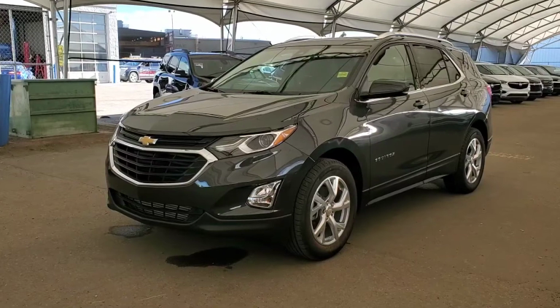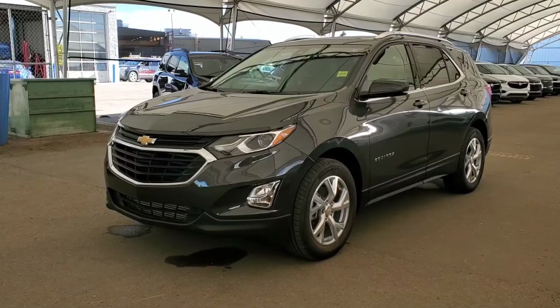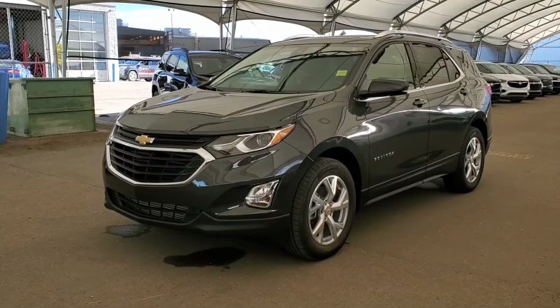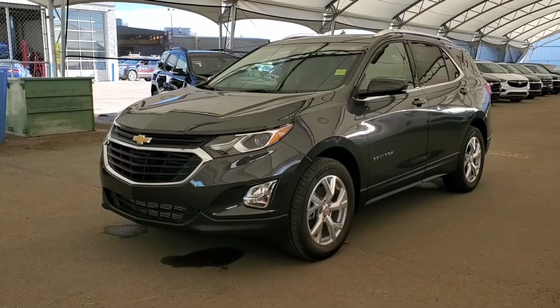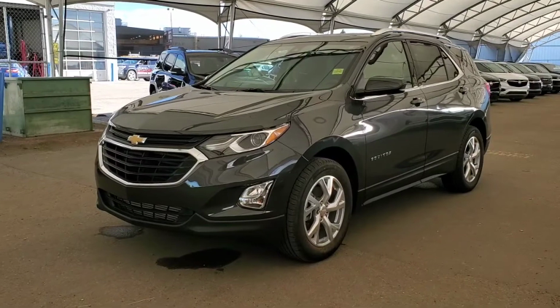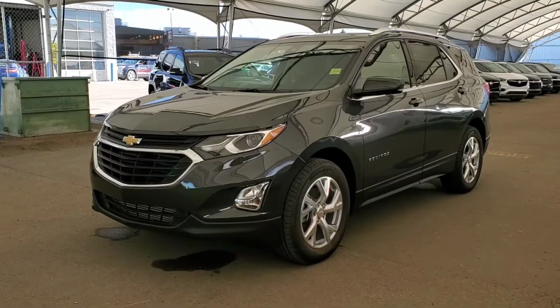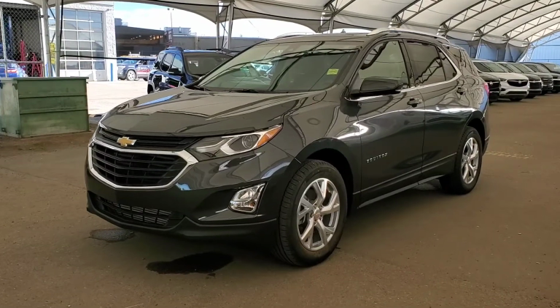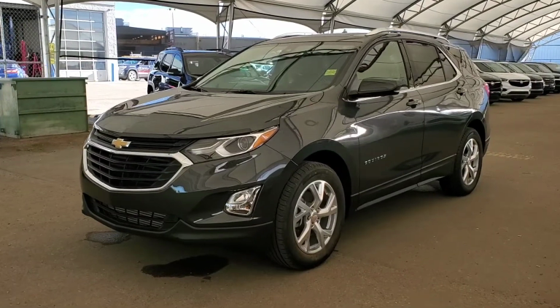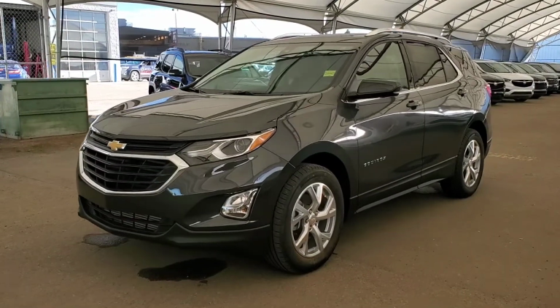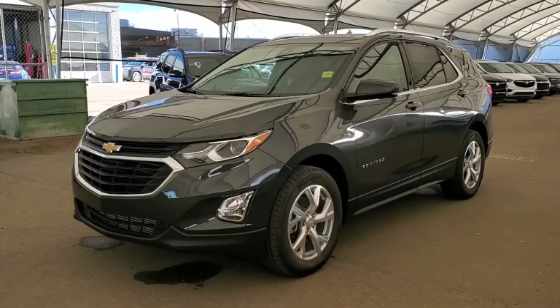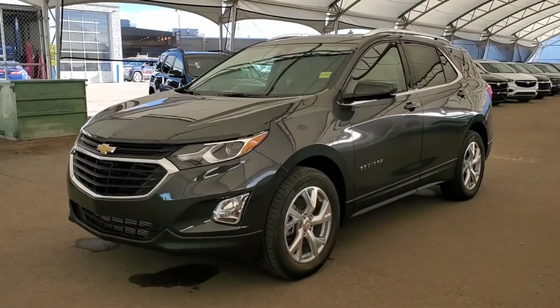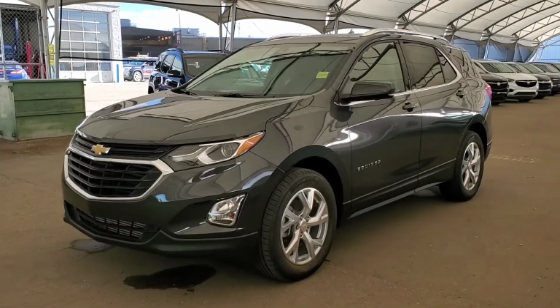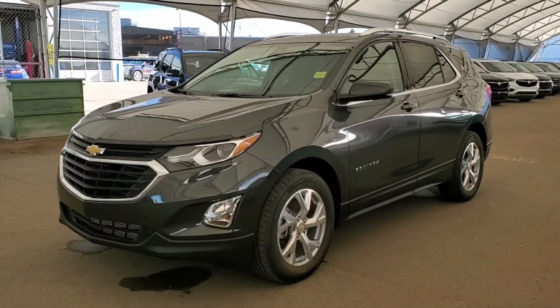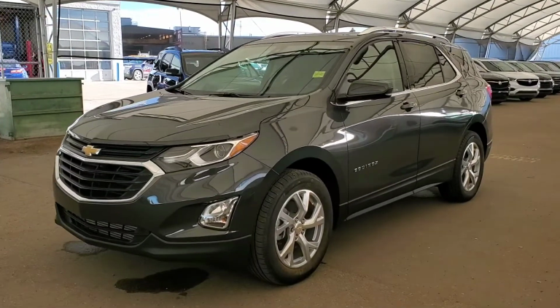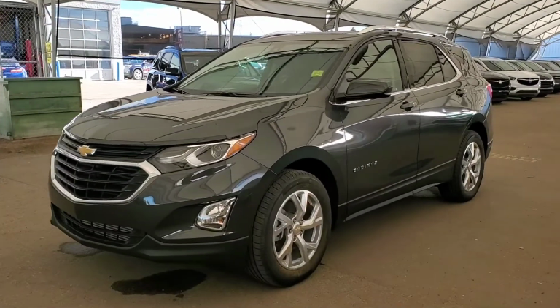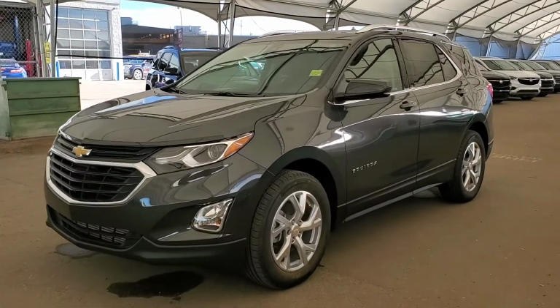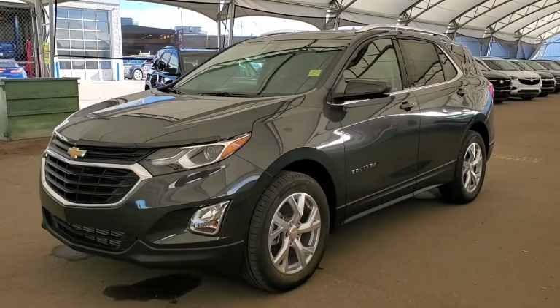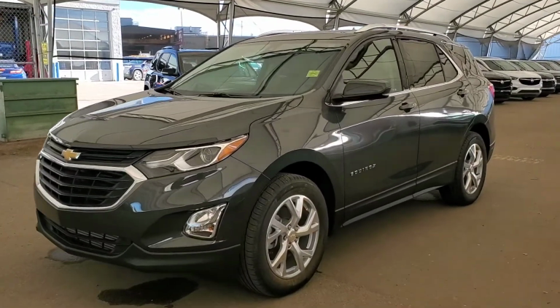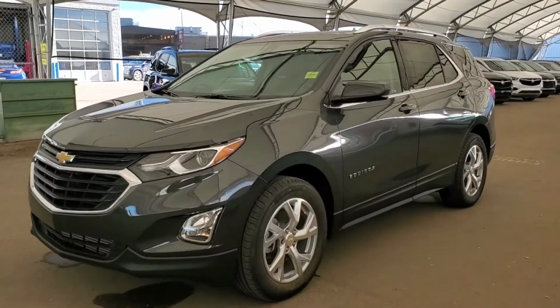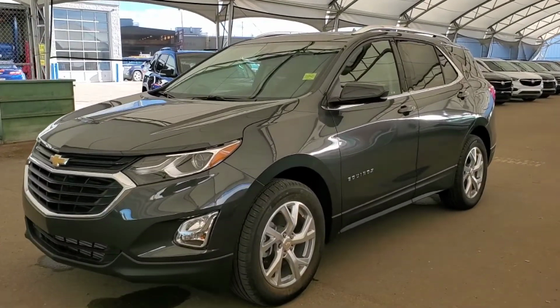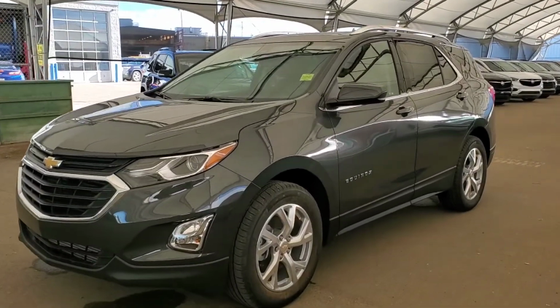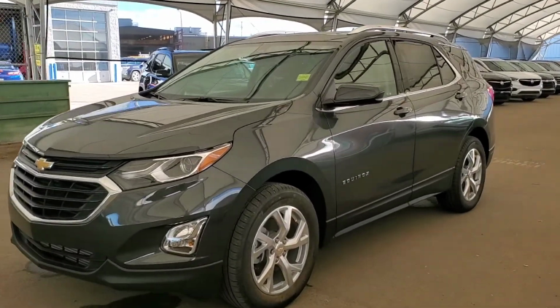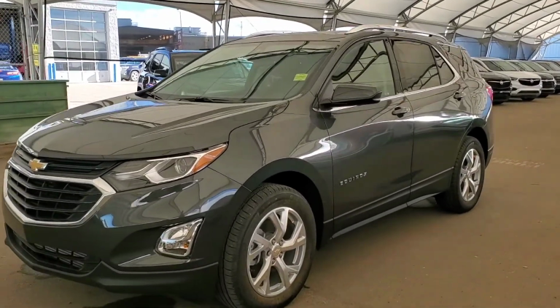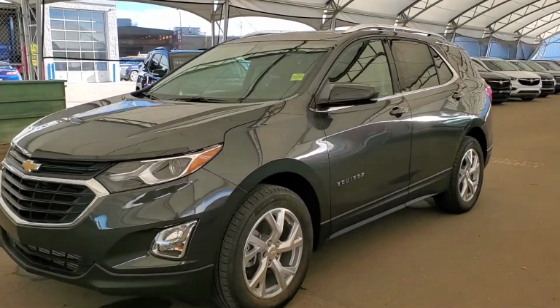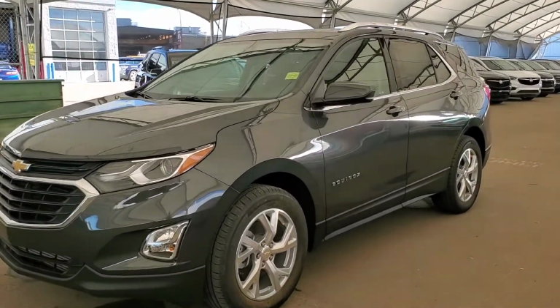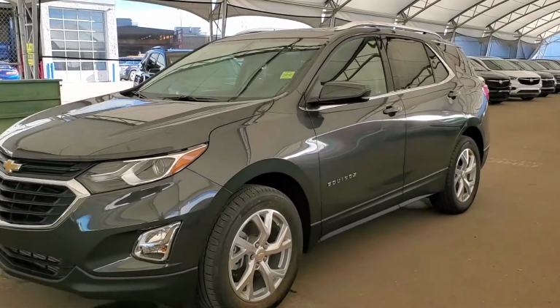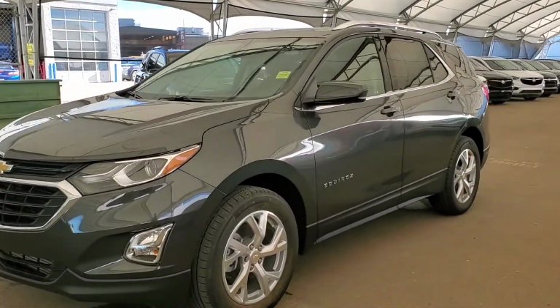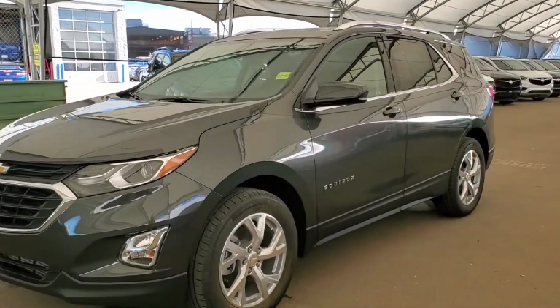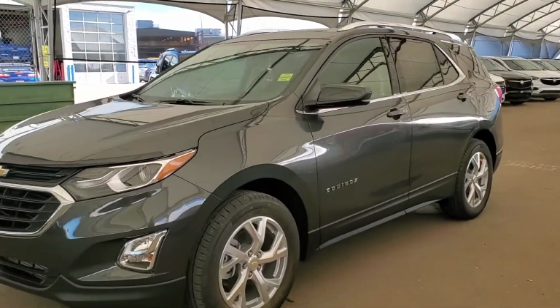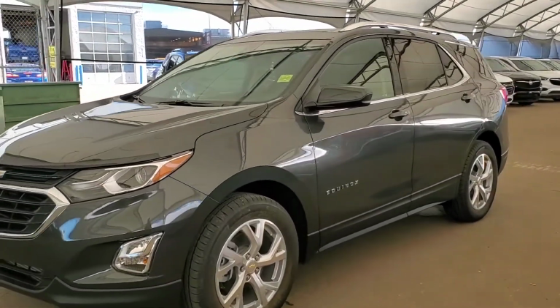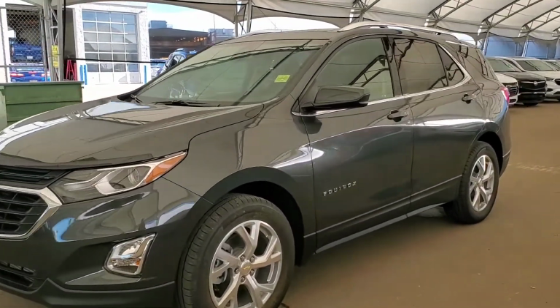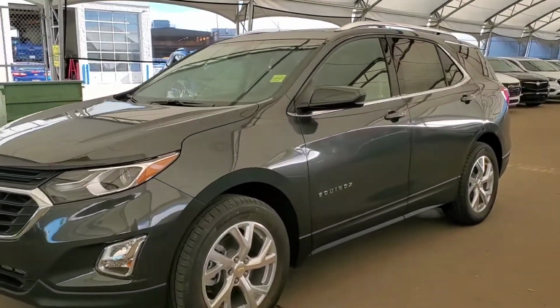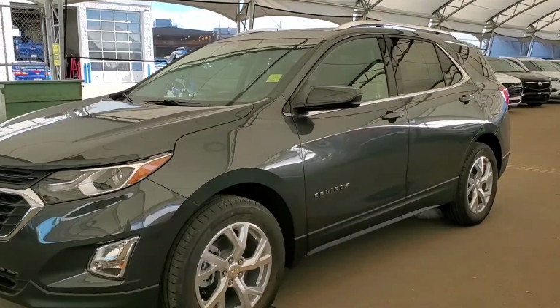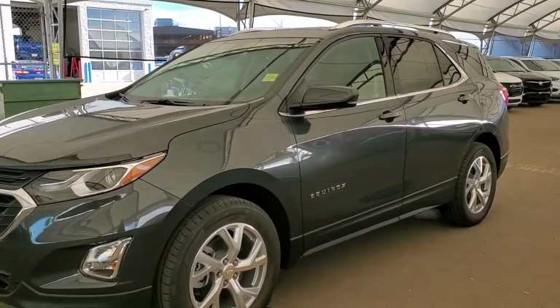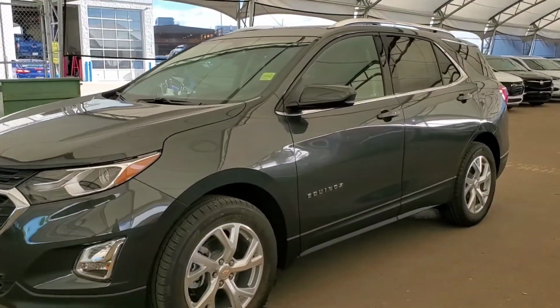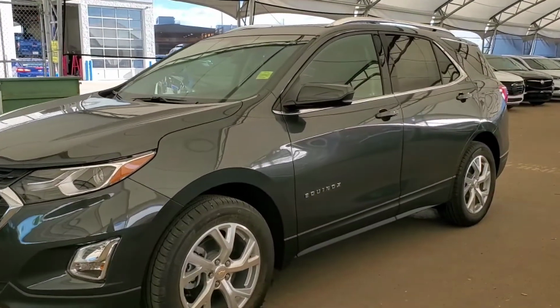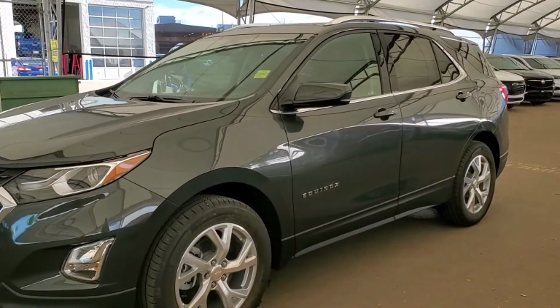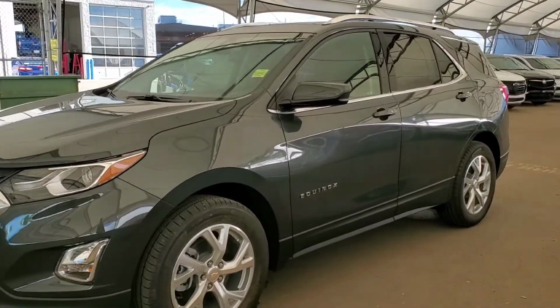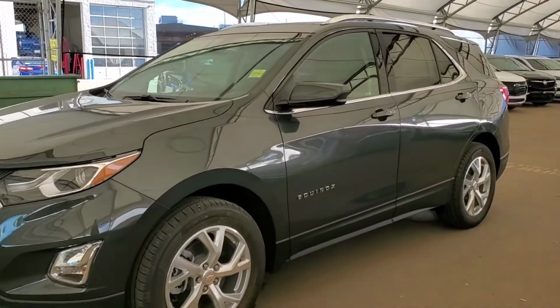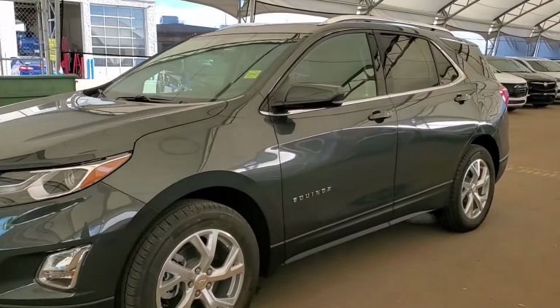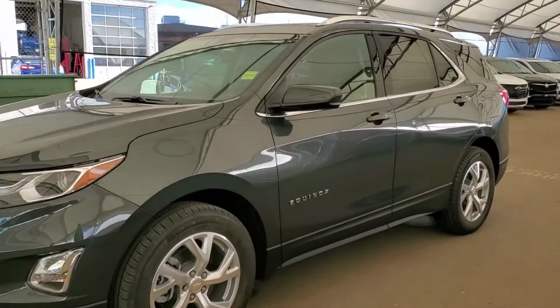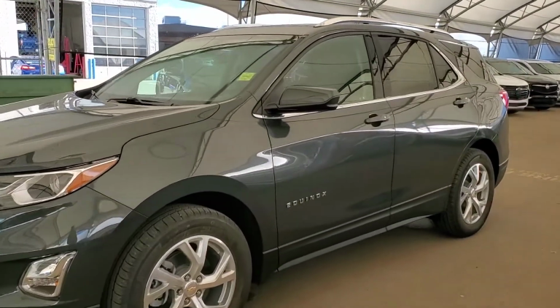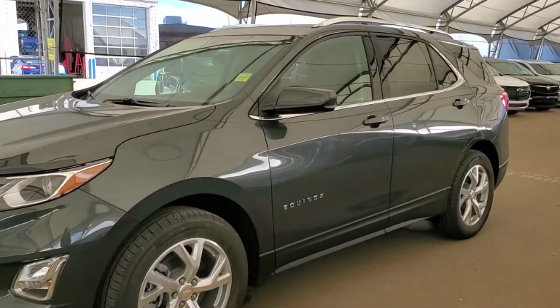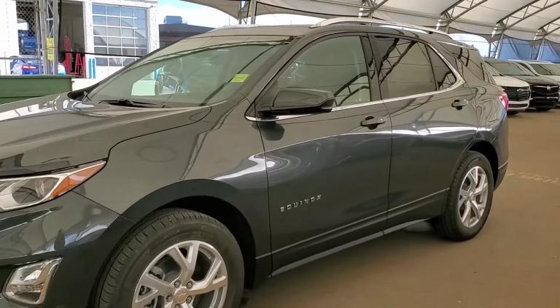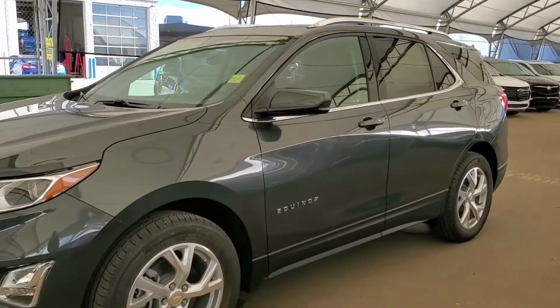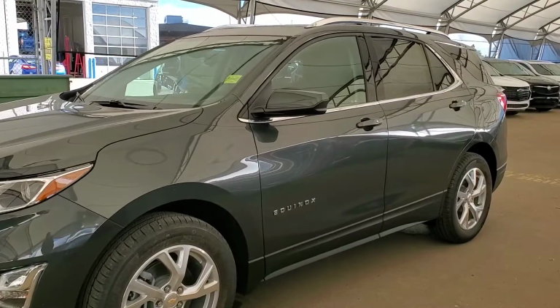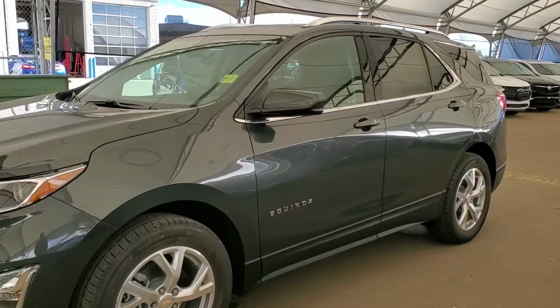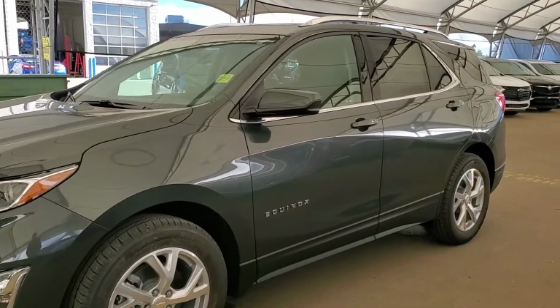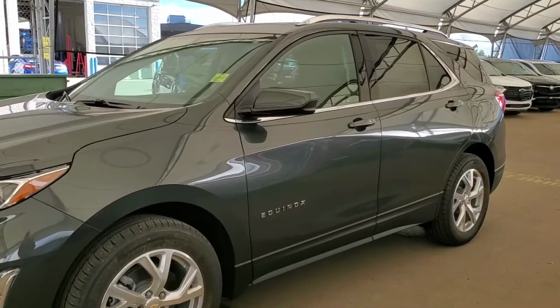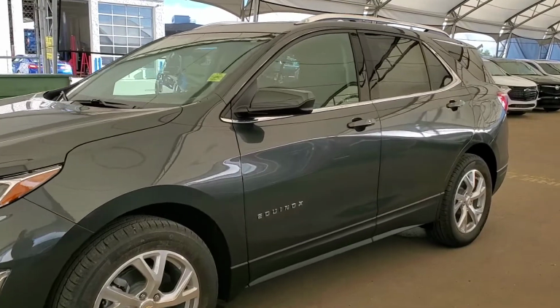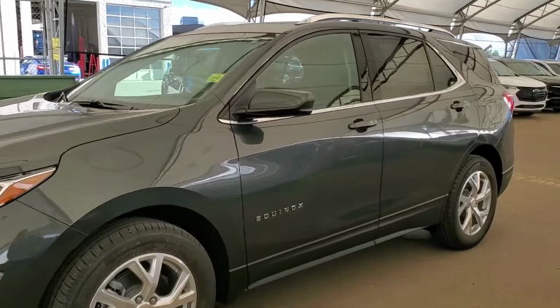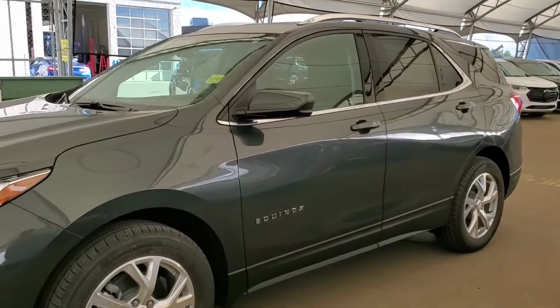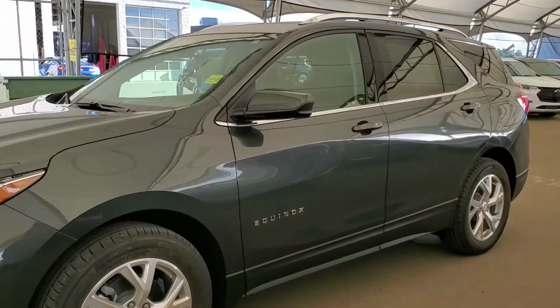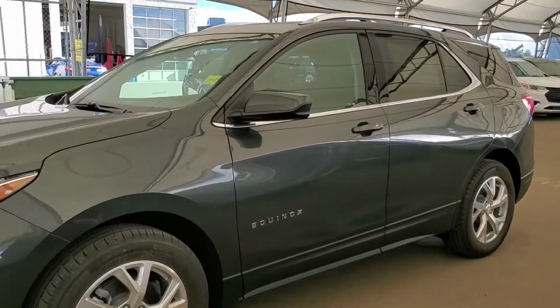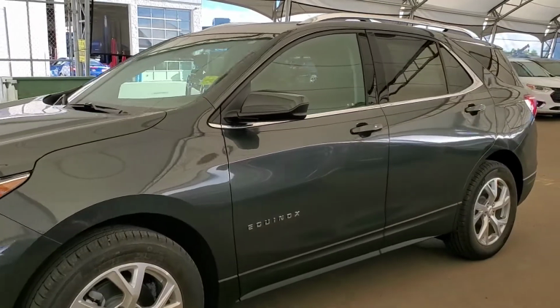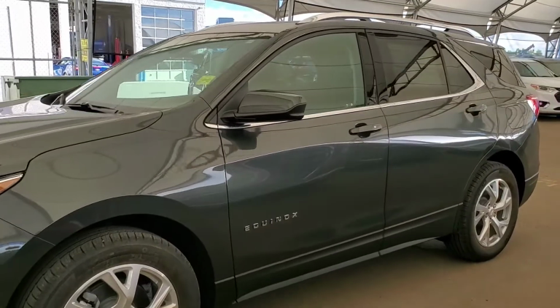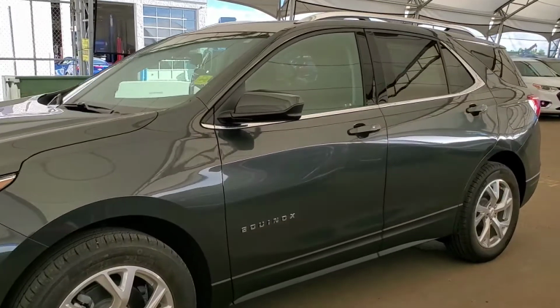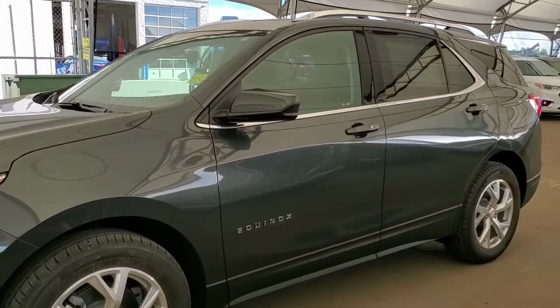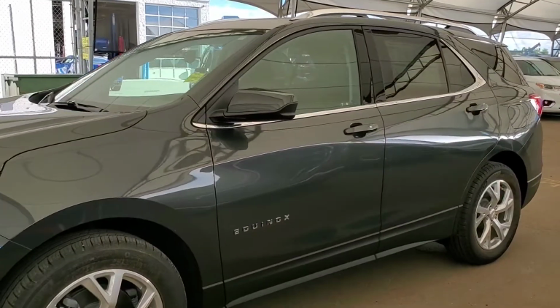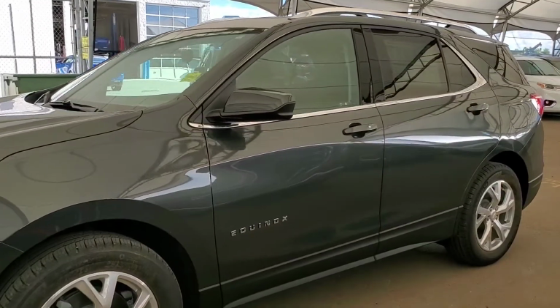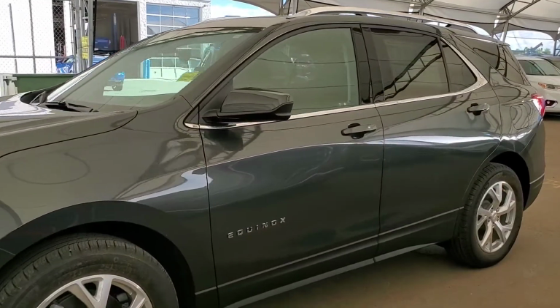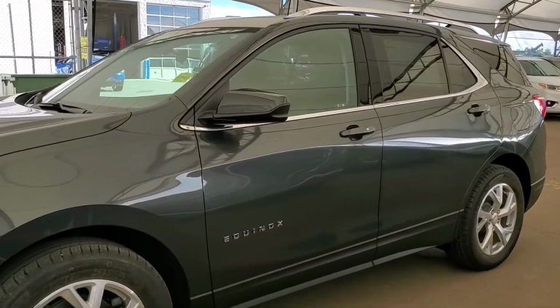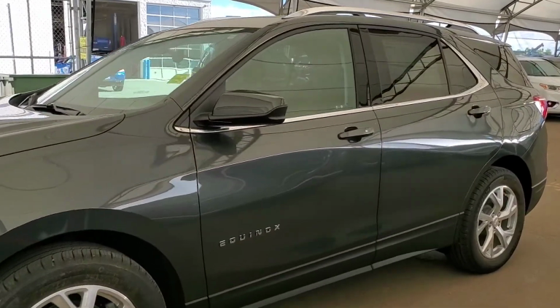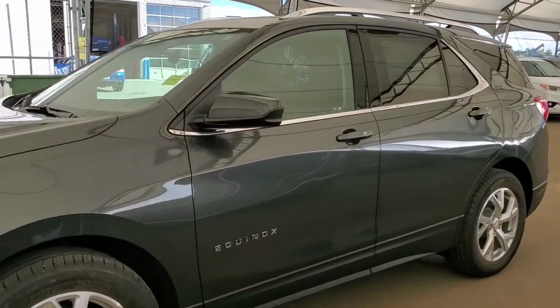Welcome to Davis Chevrolet. This is a brand new 2020 Equinox LT in Nightfall Gray Metallic.